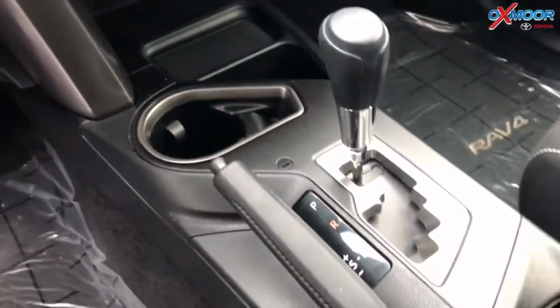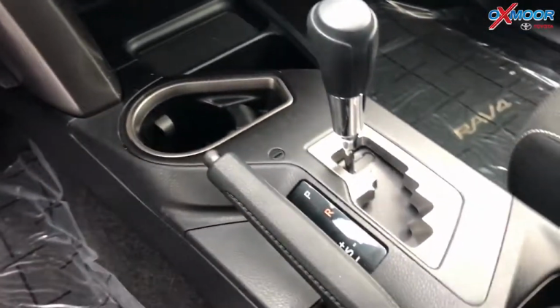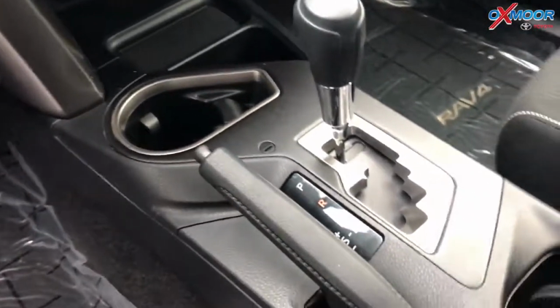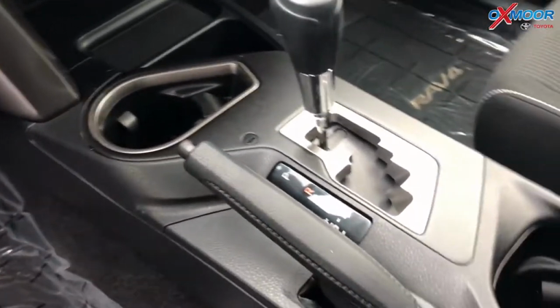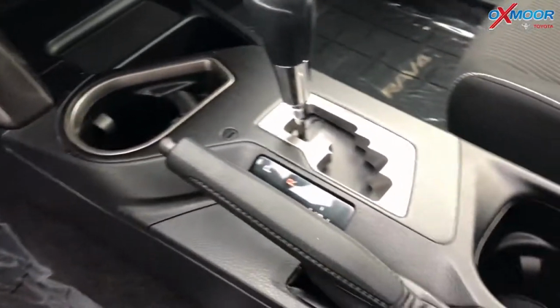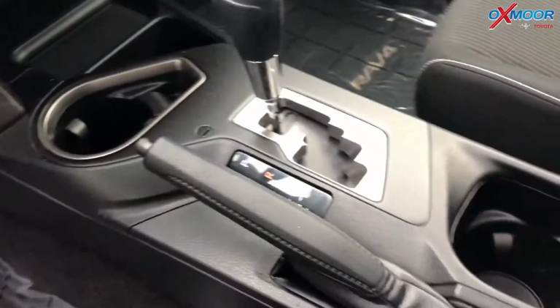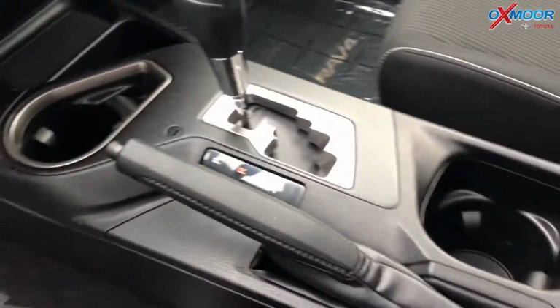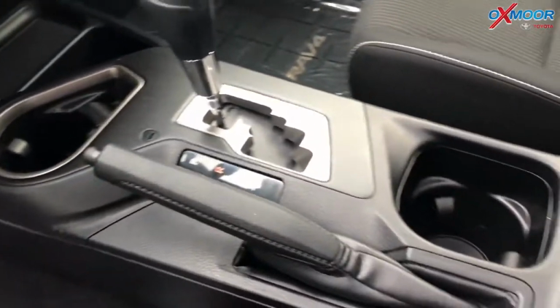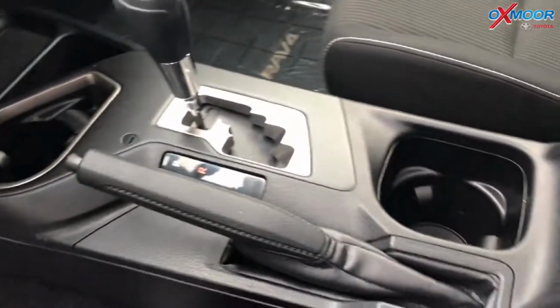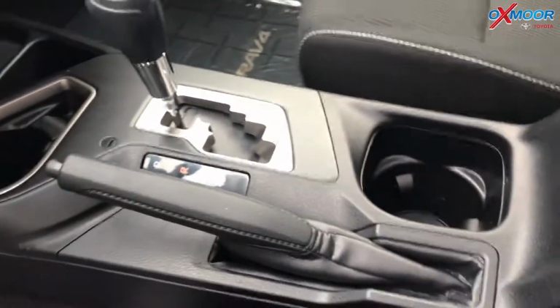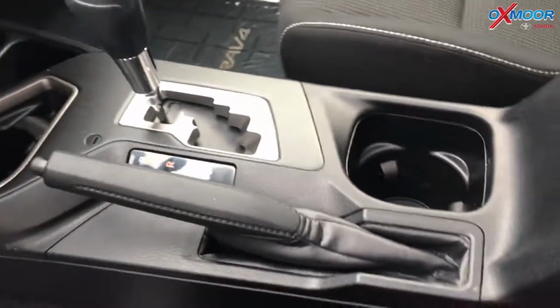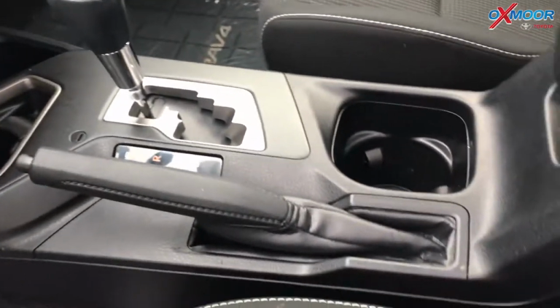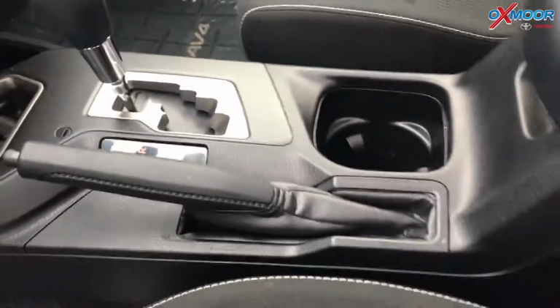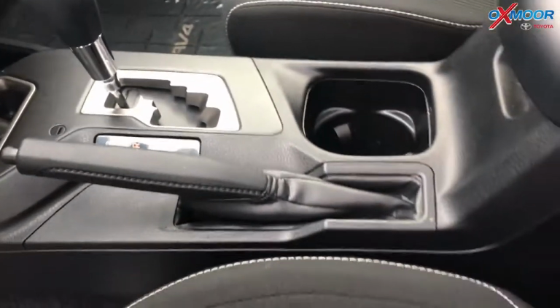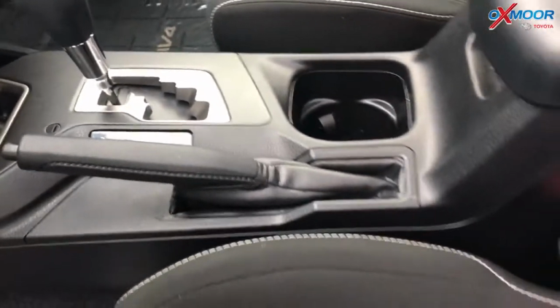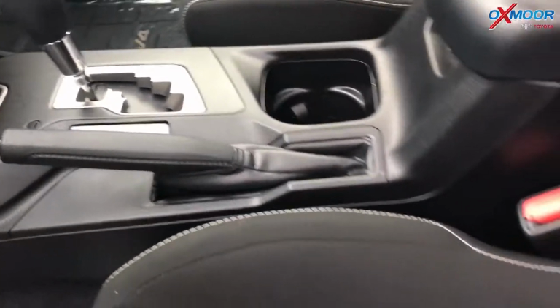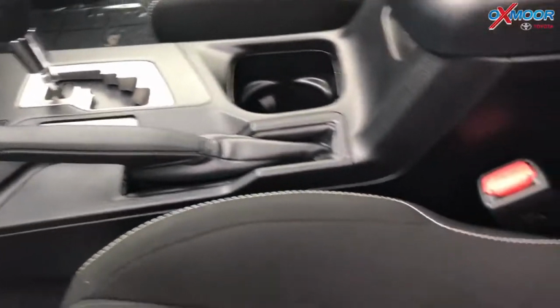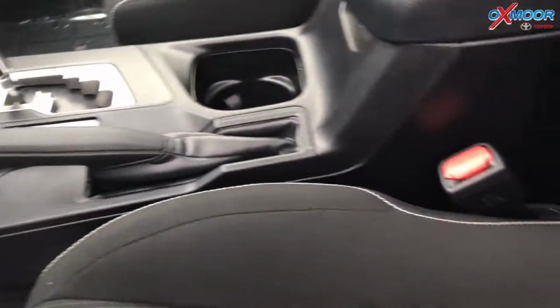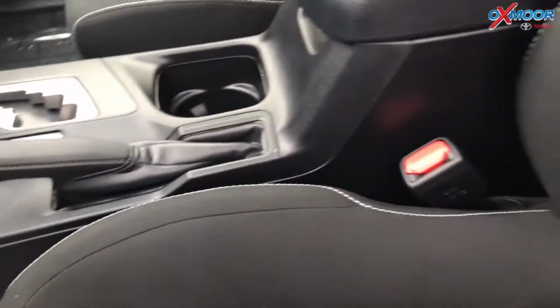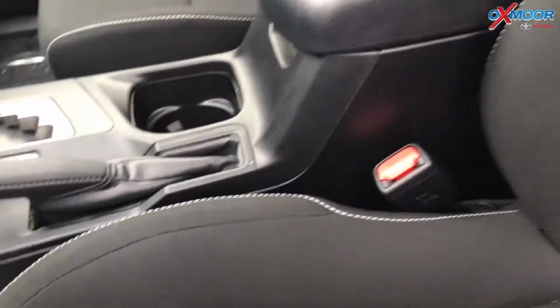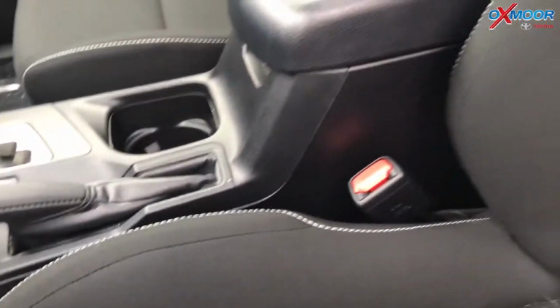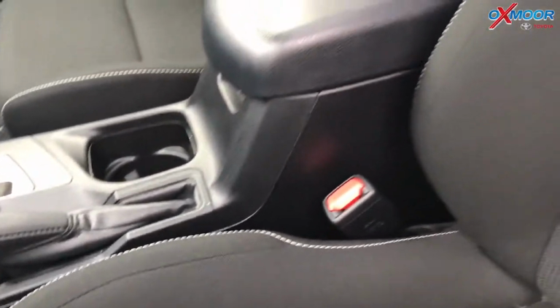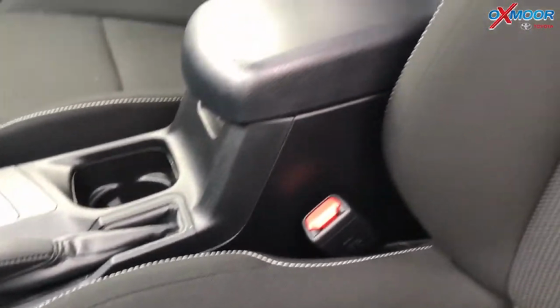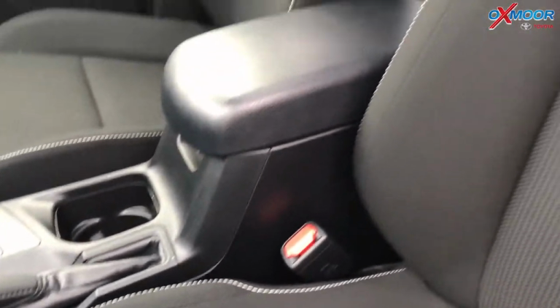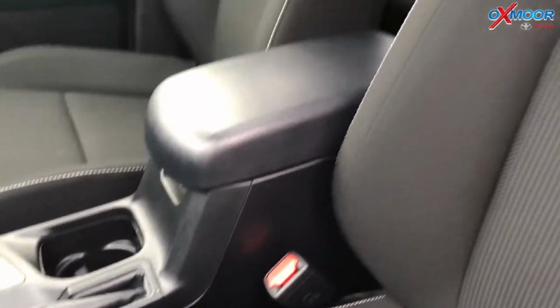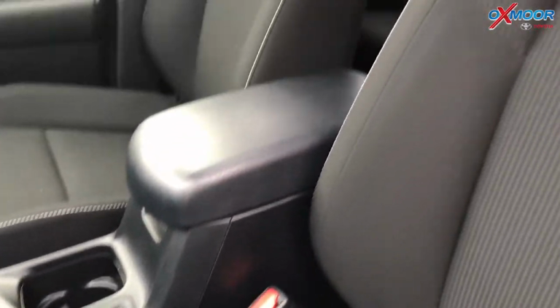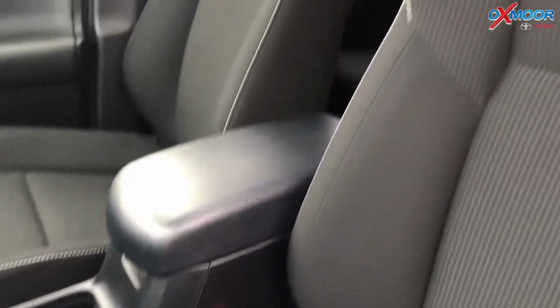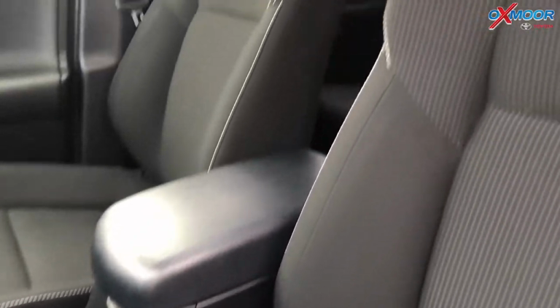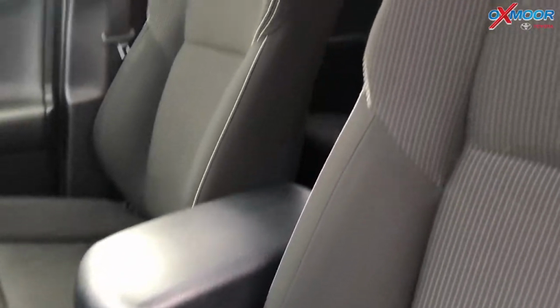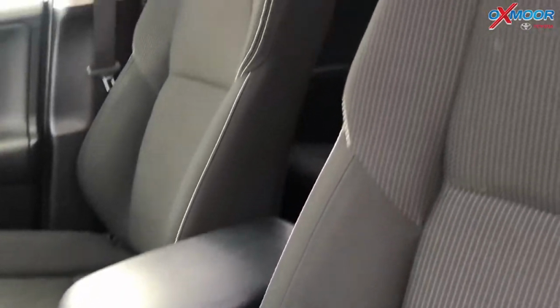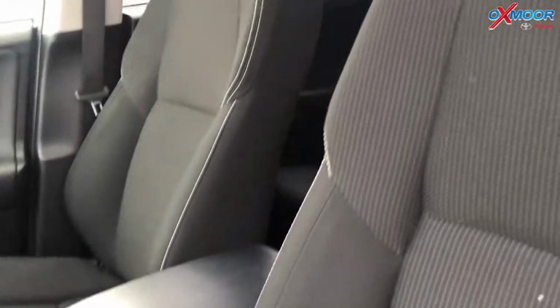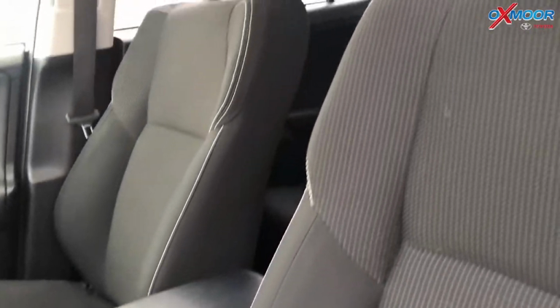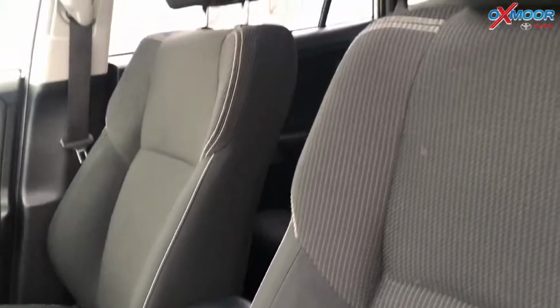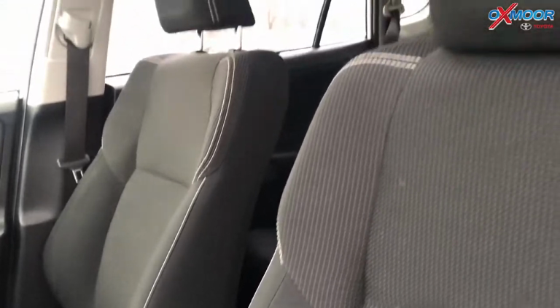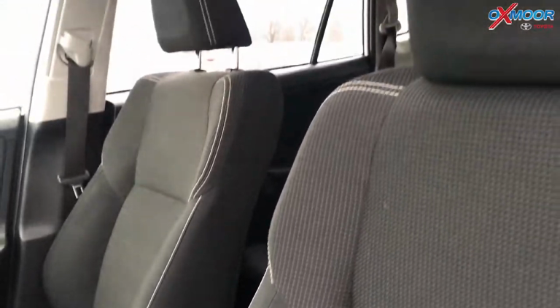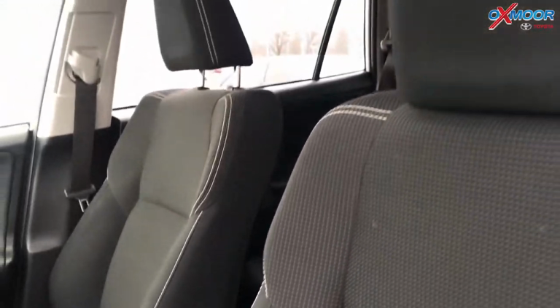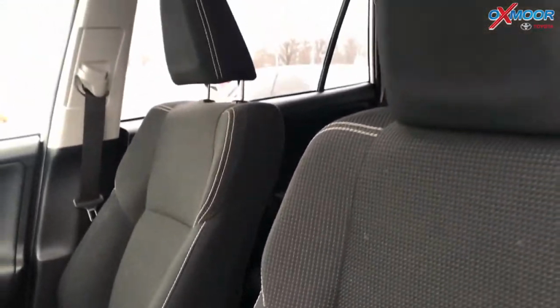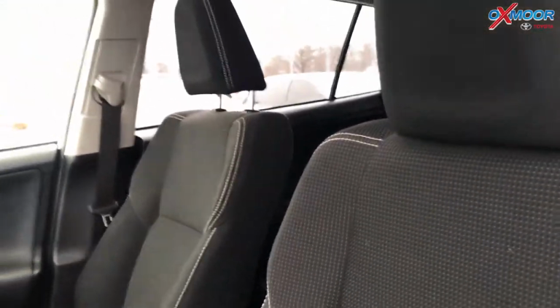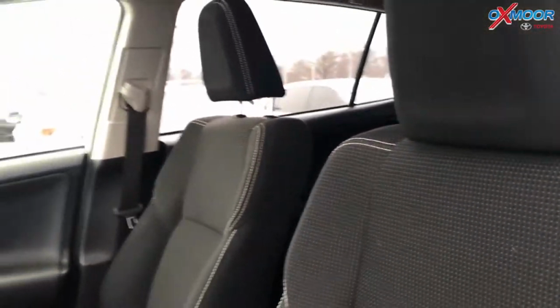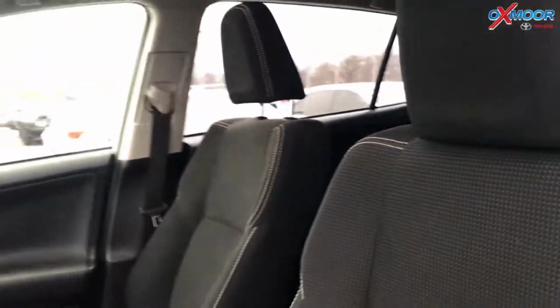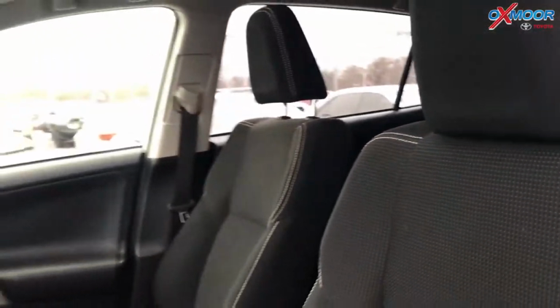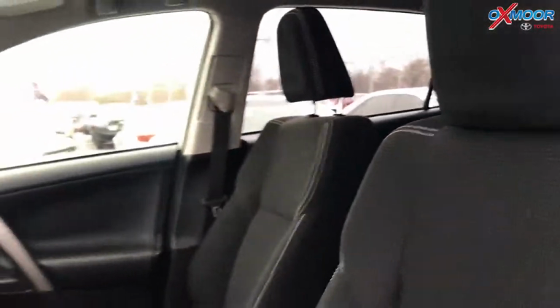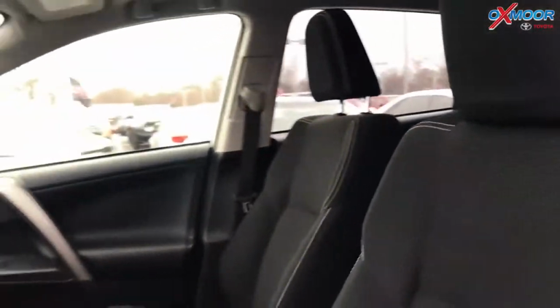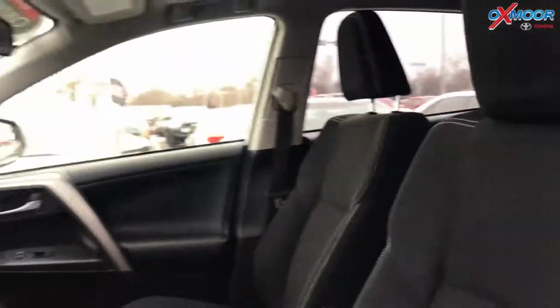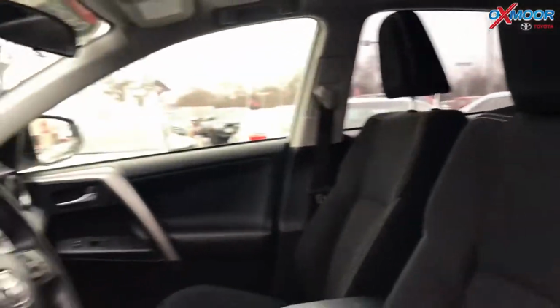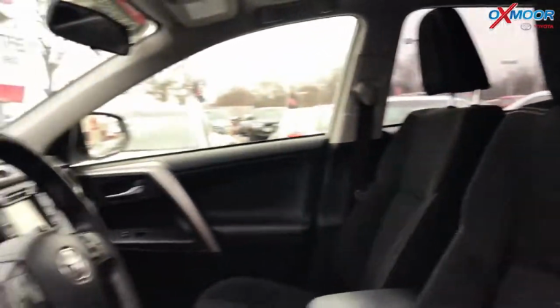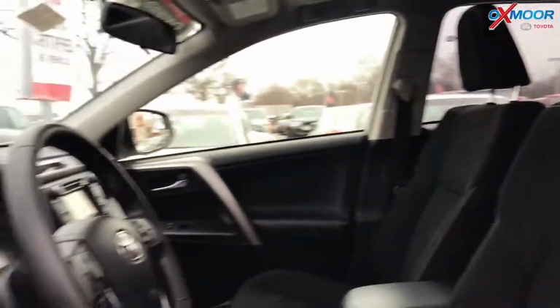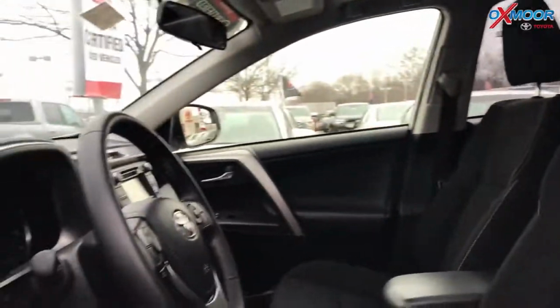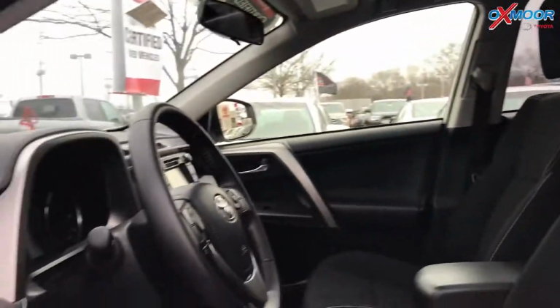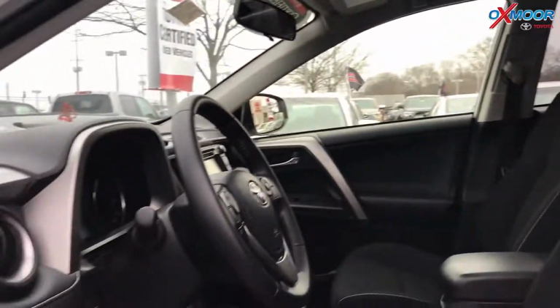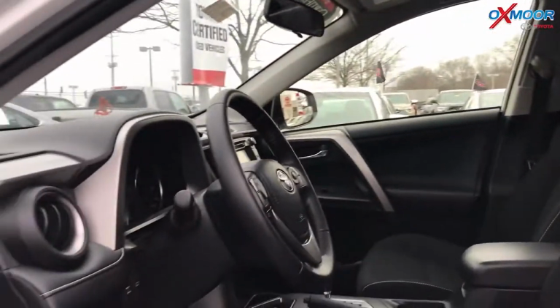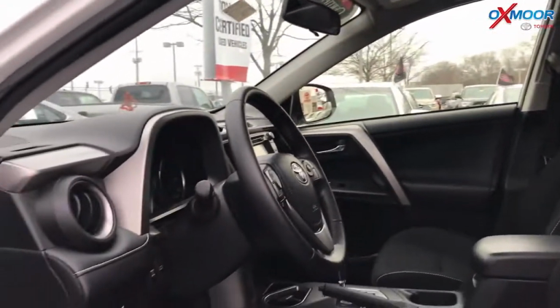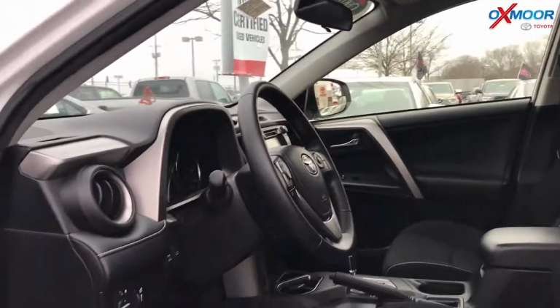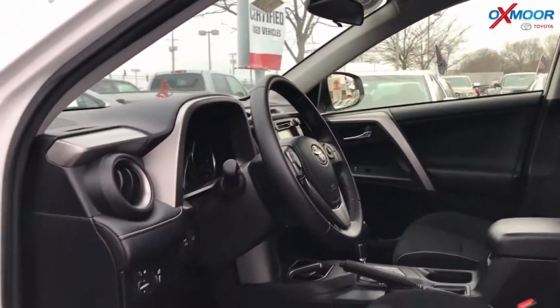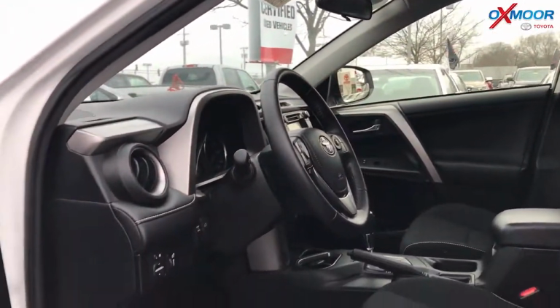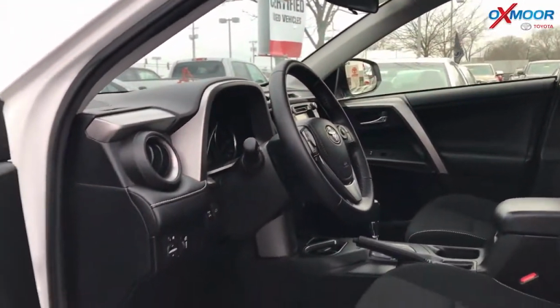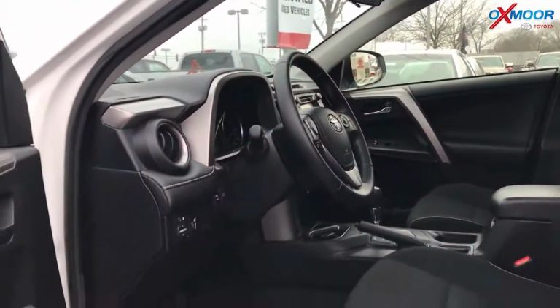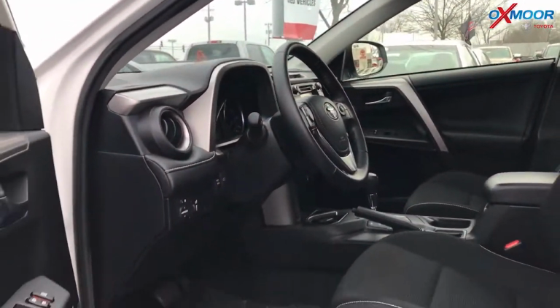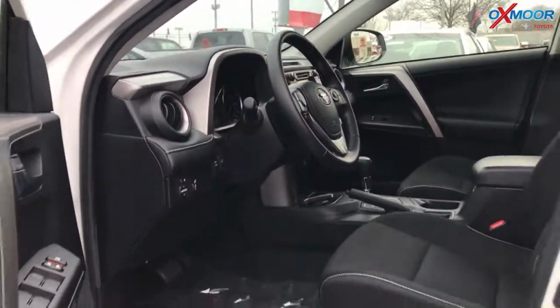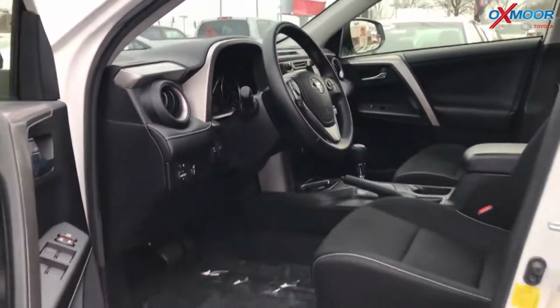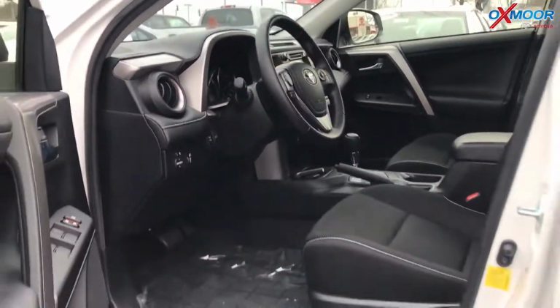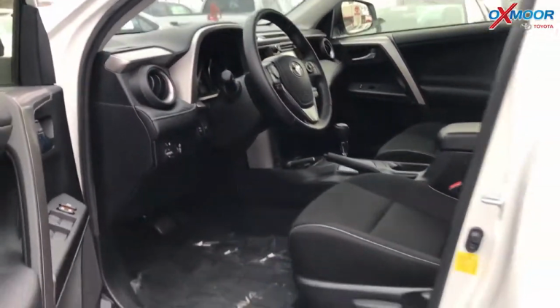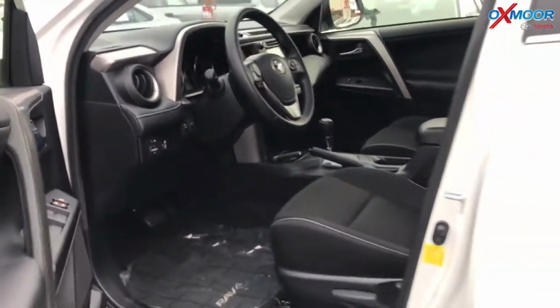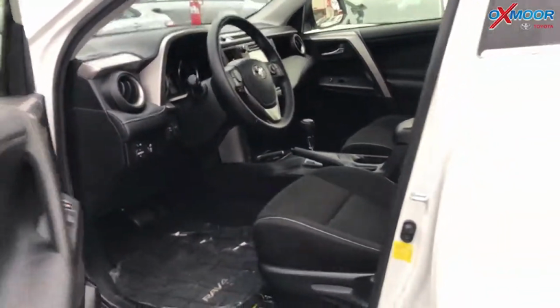It had one owner and does have a clean Carfax. The interior is black. Mileage is 25,661 and the price is $21,500.